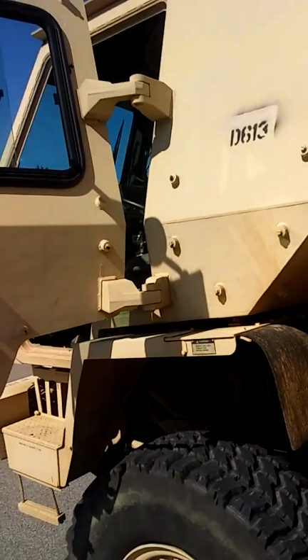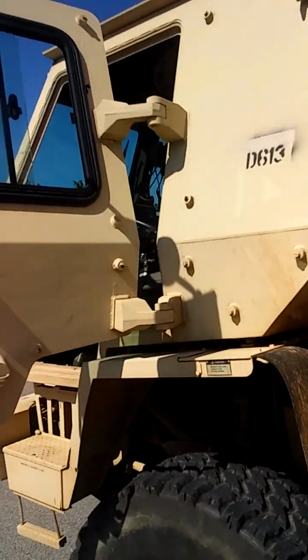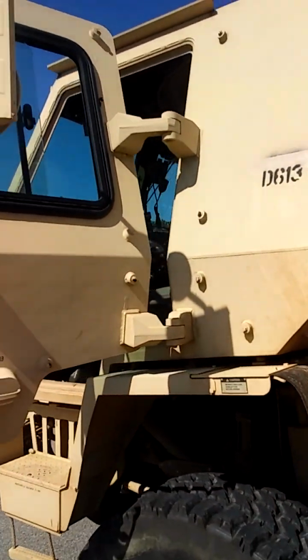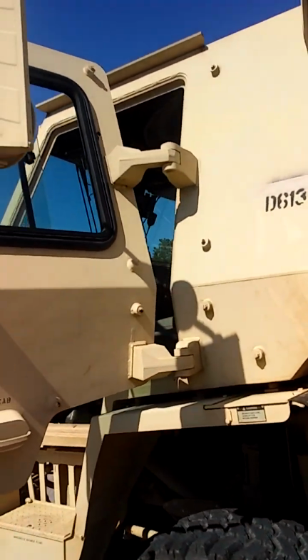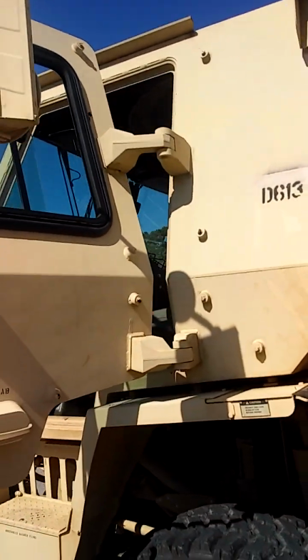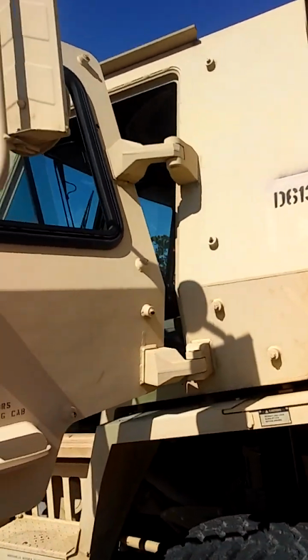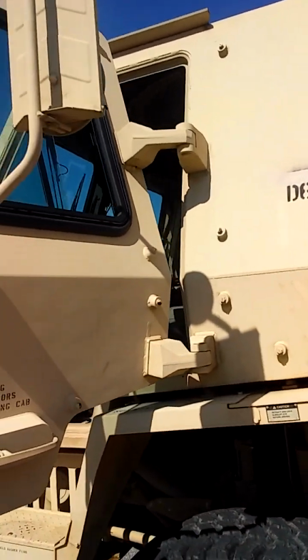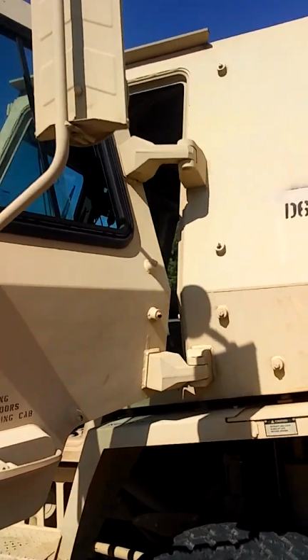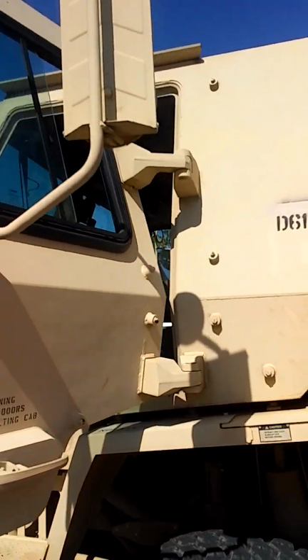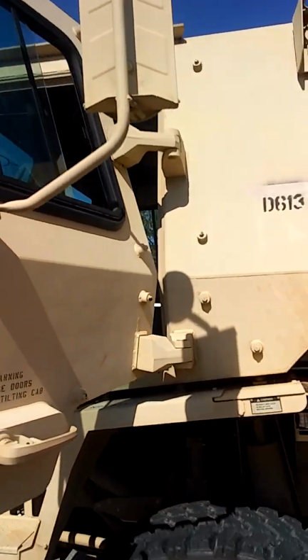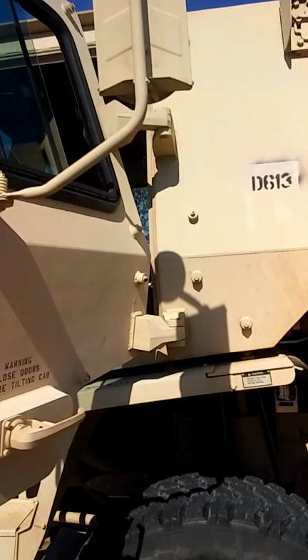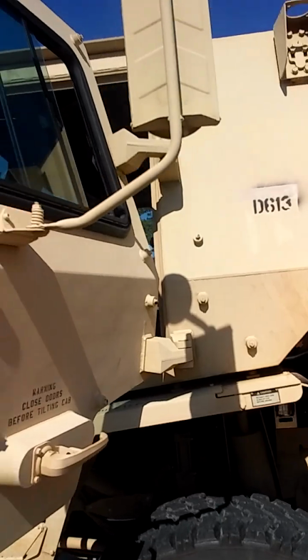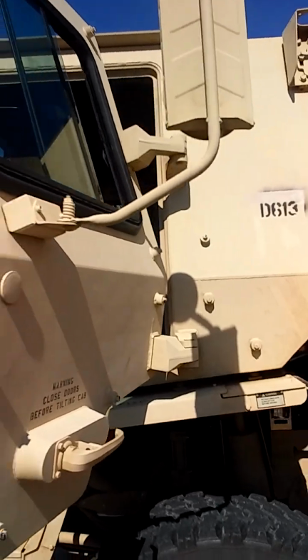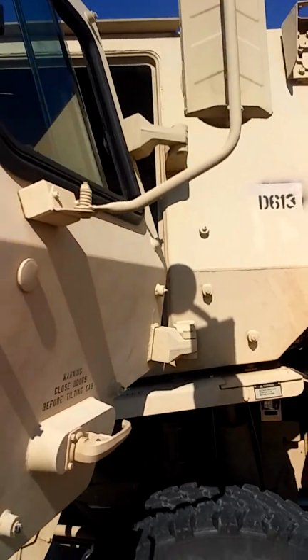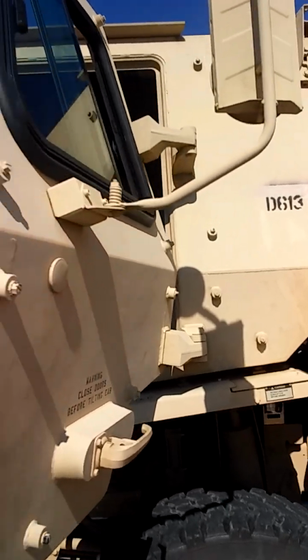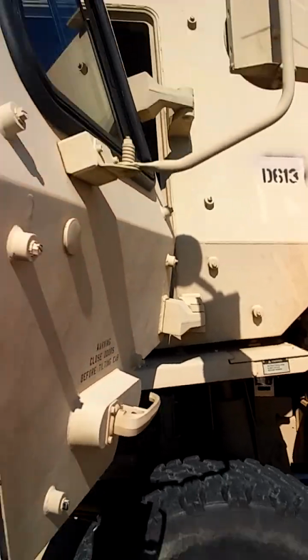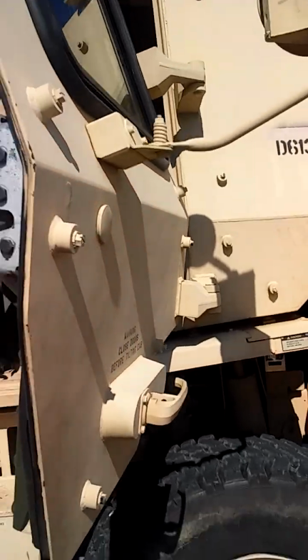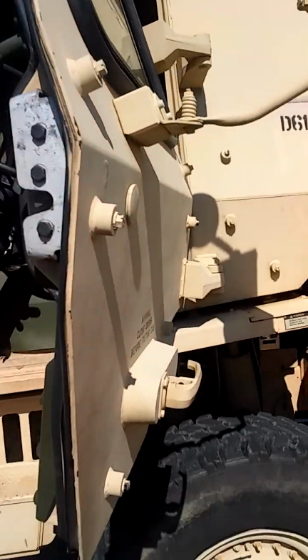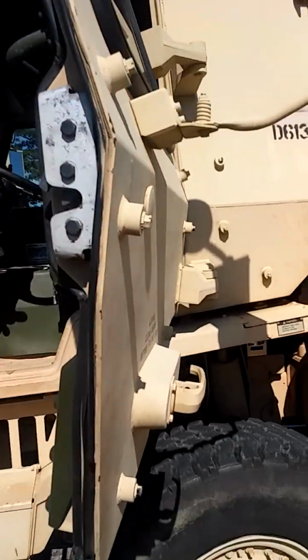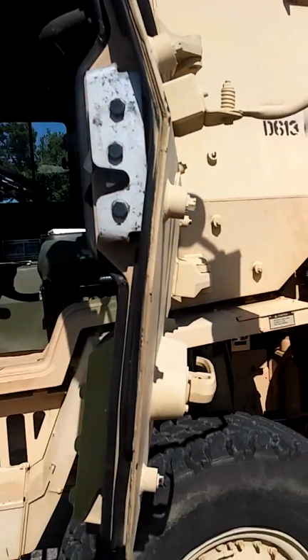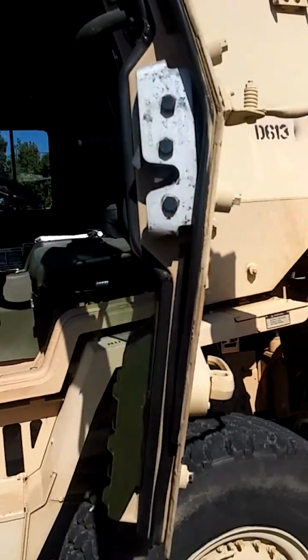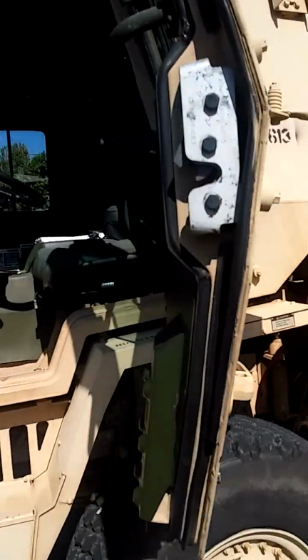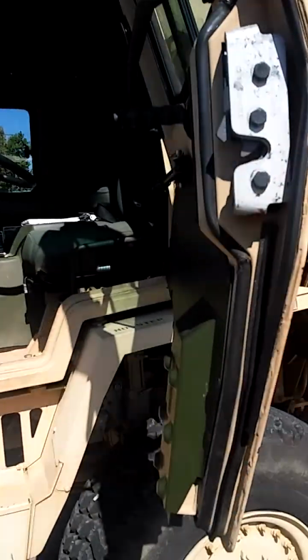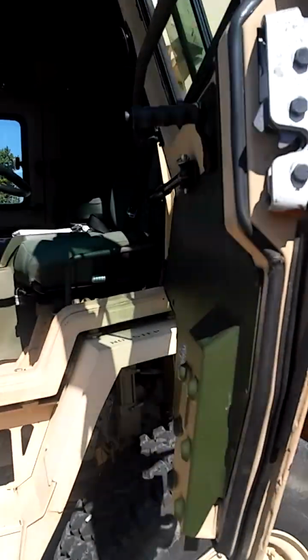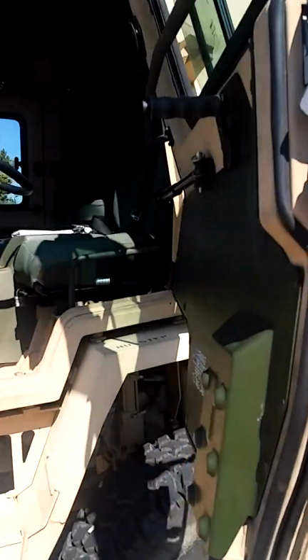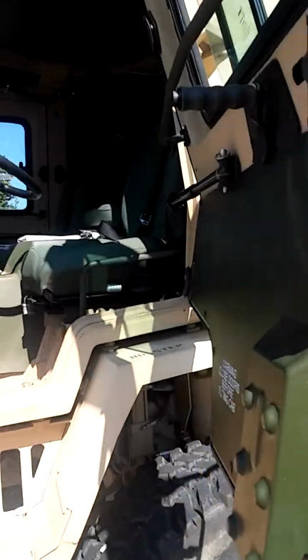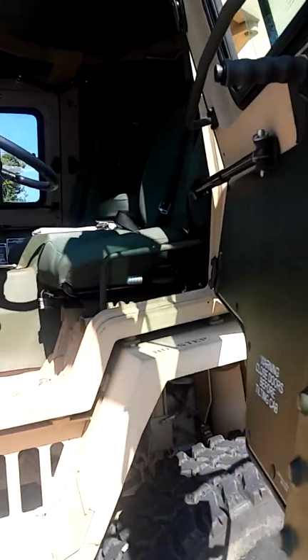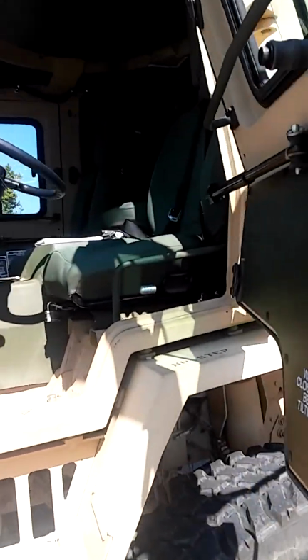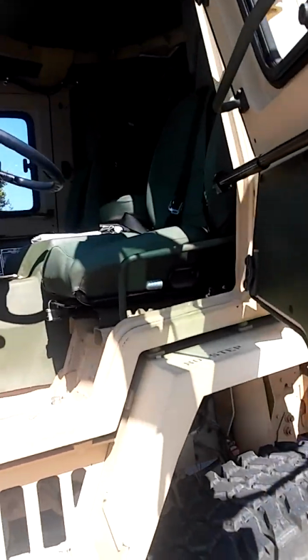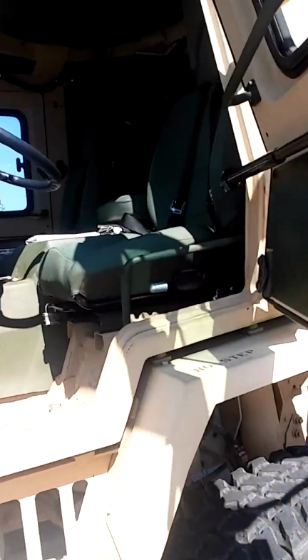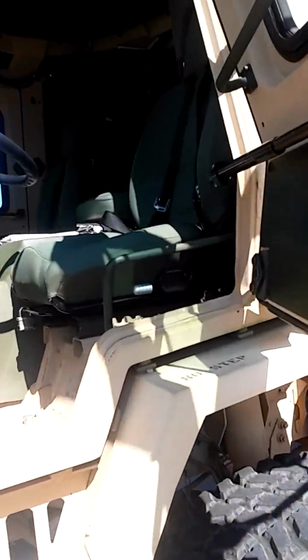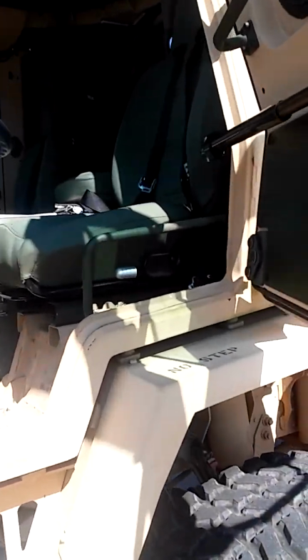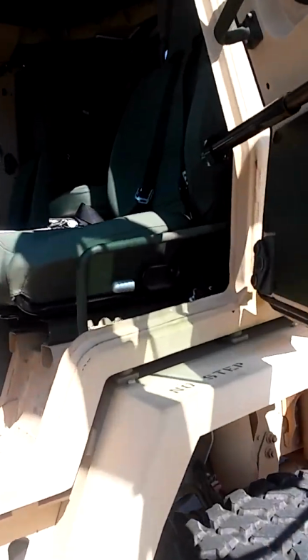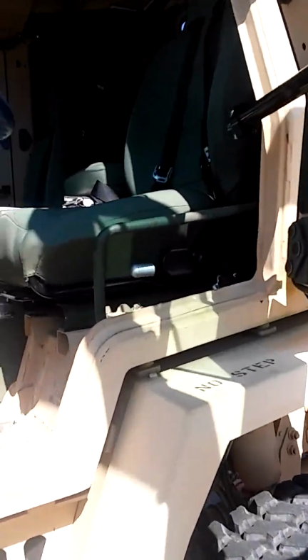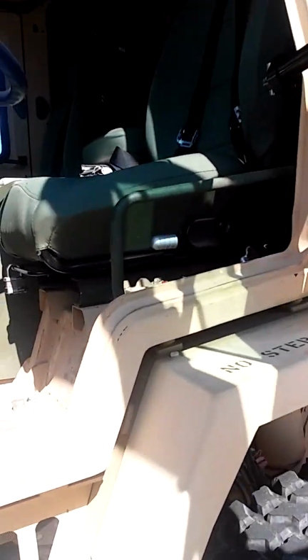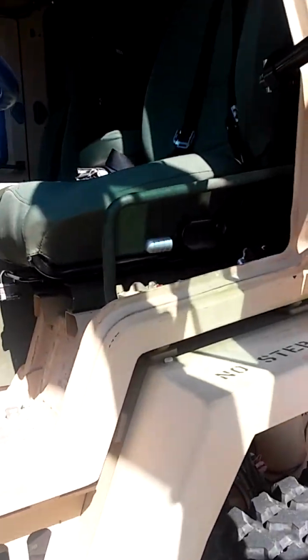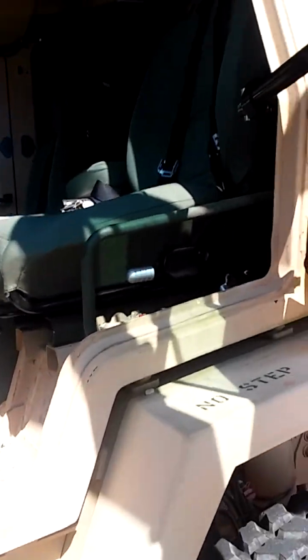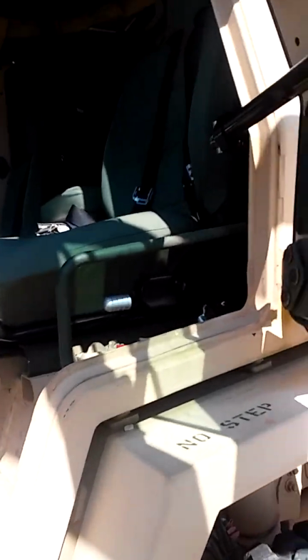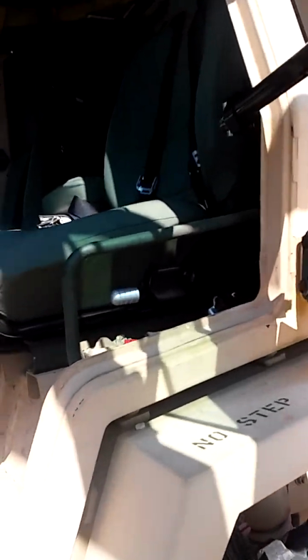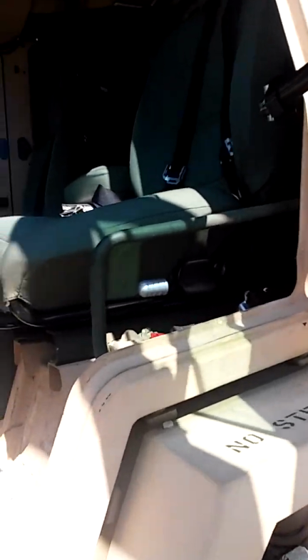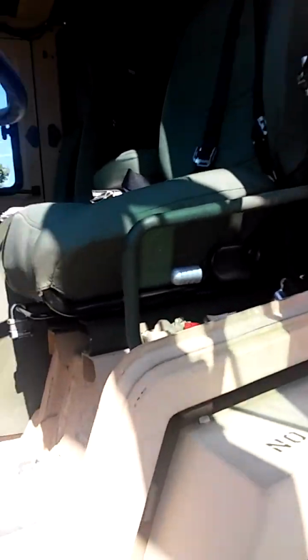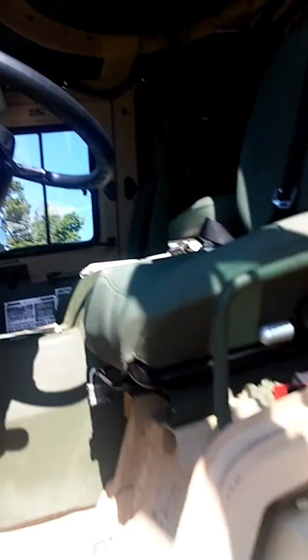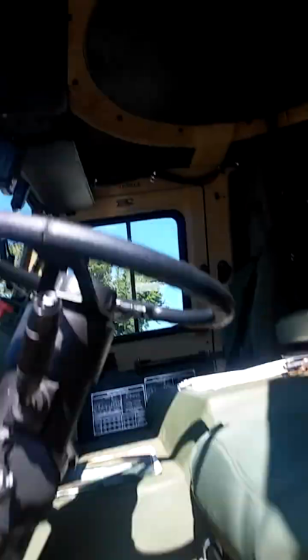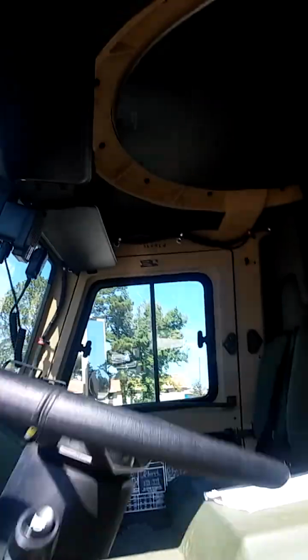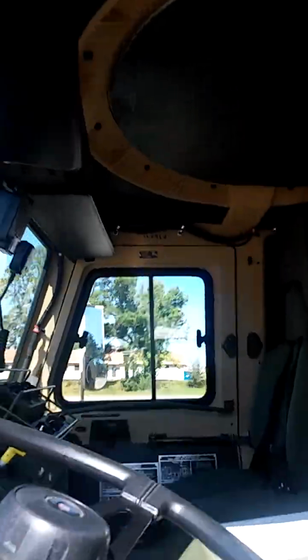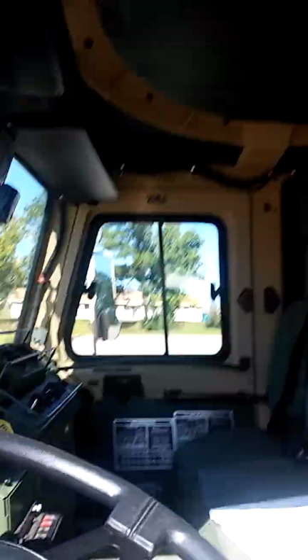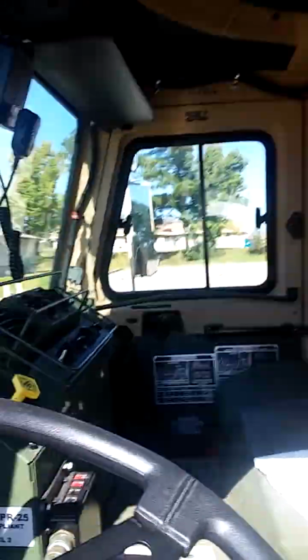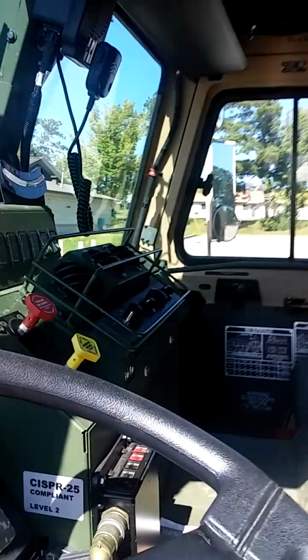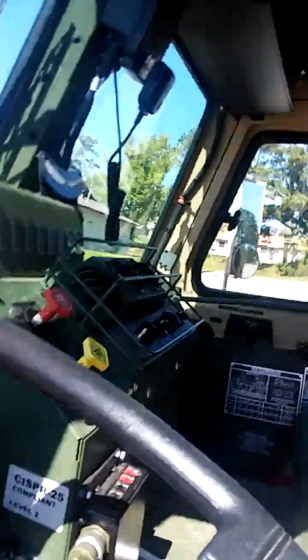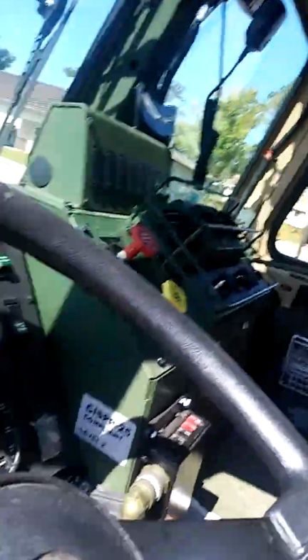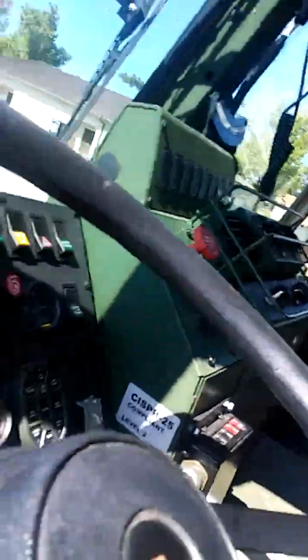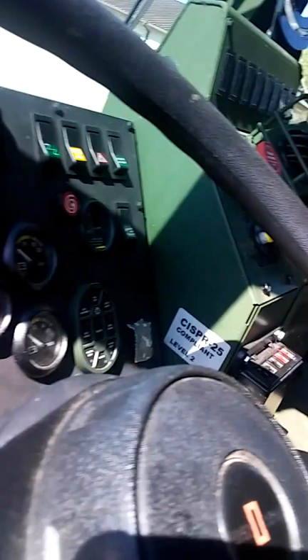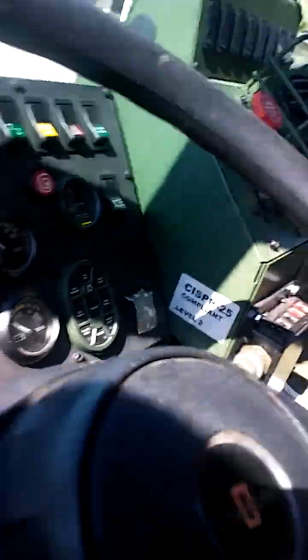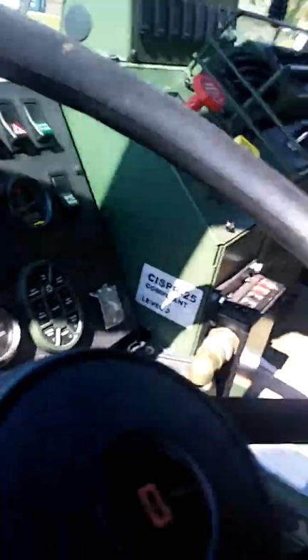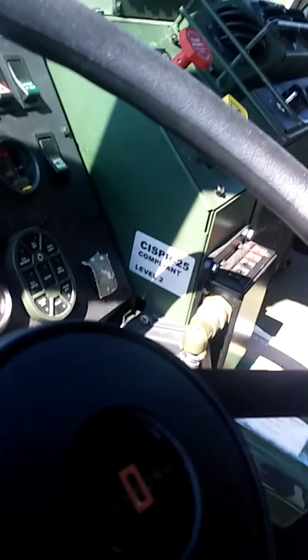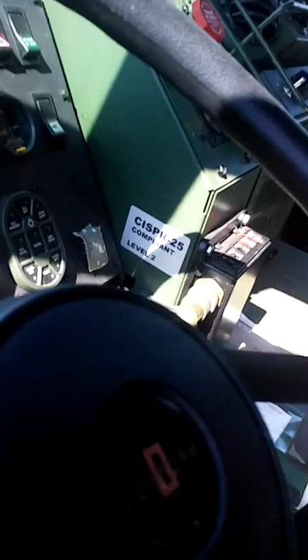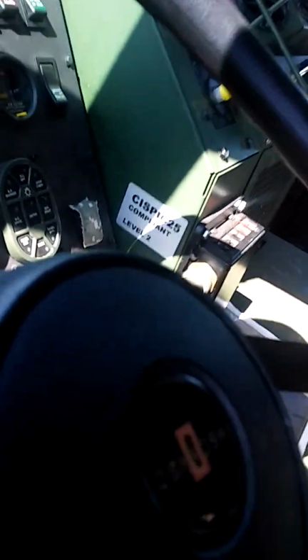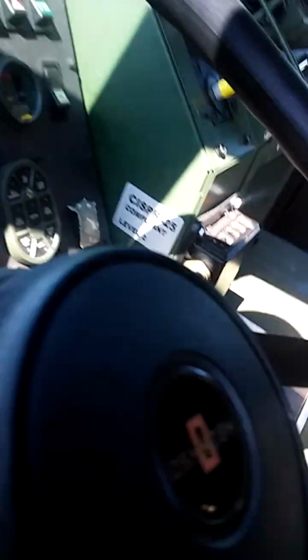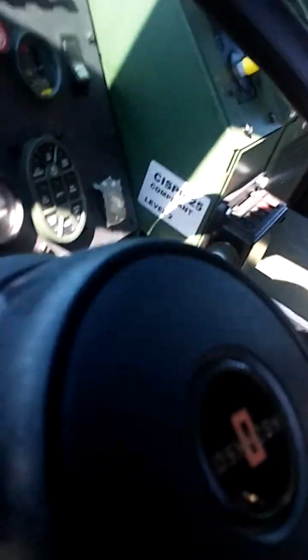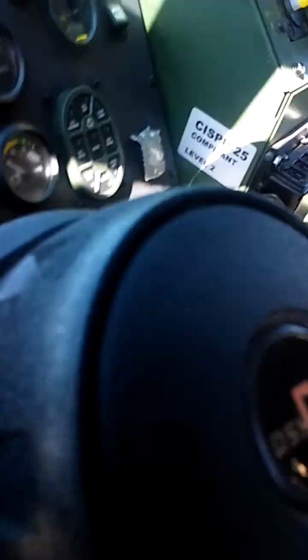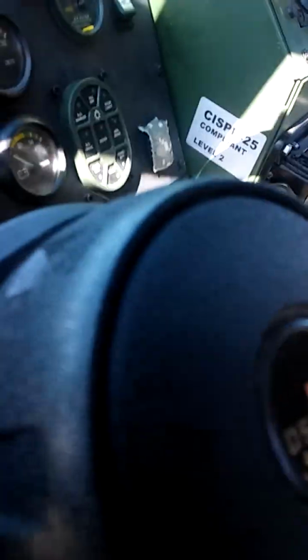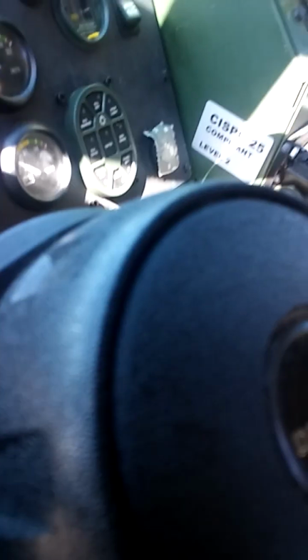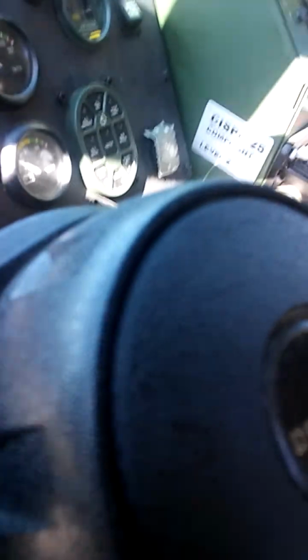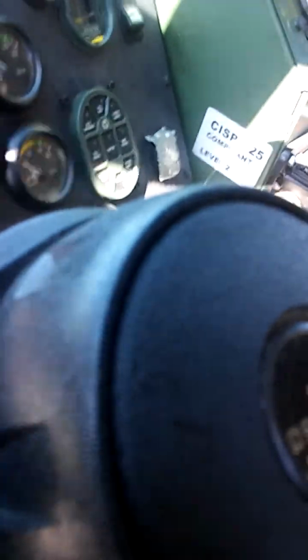You can see the doors open outwards. Step inside the vehicle — it's kind of tough getting in here.